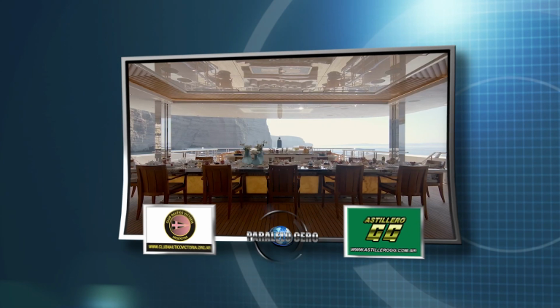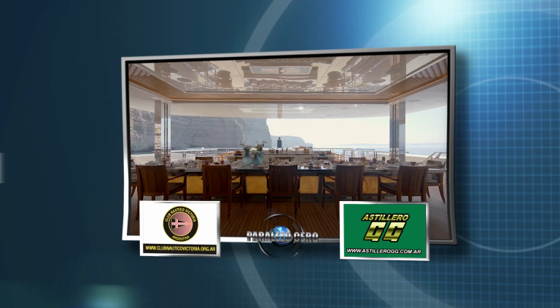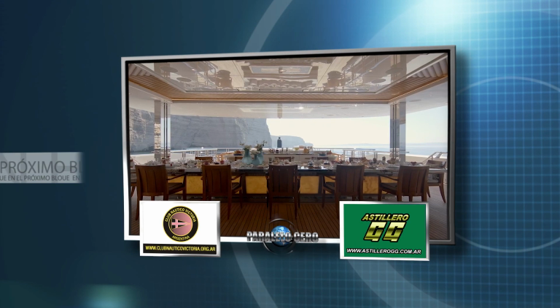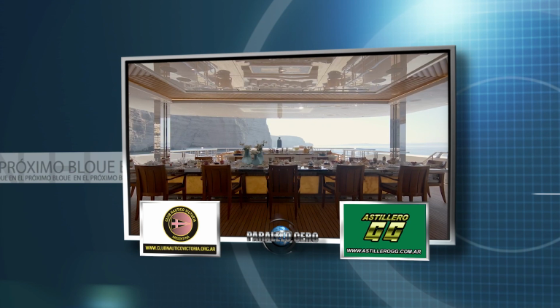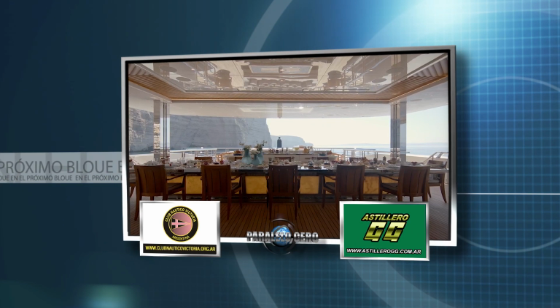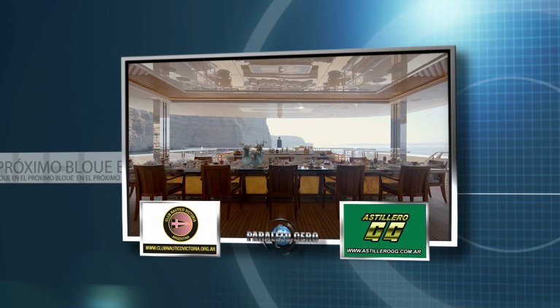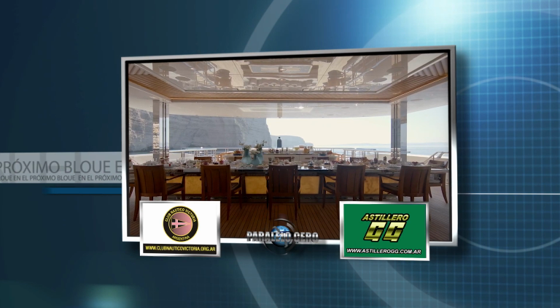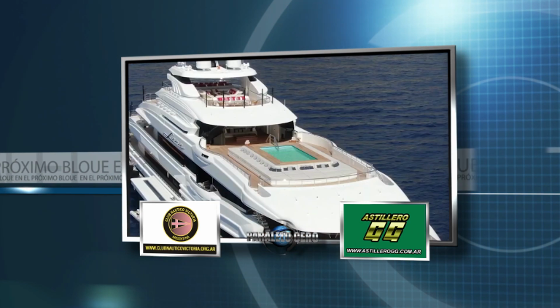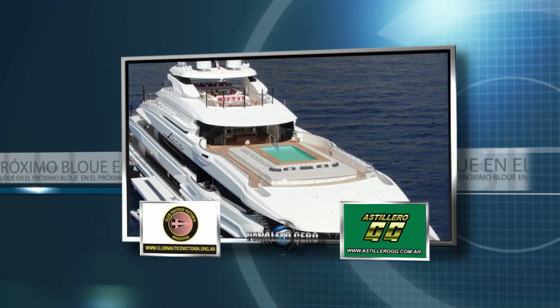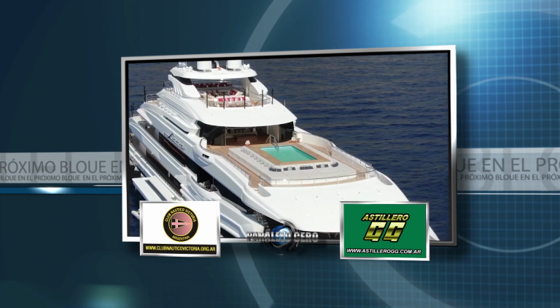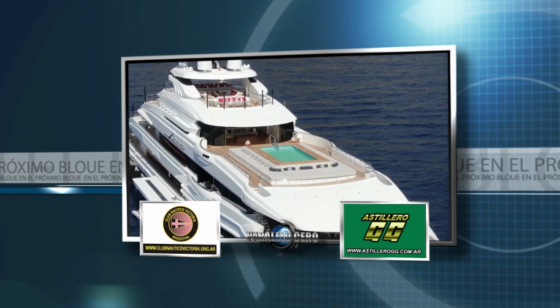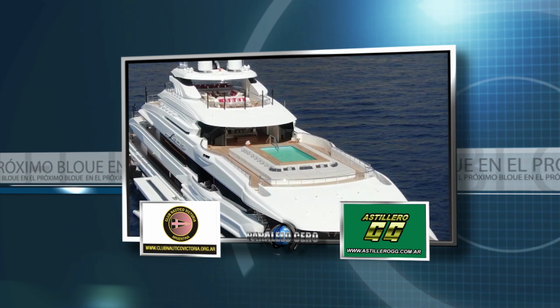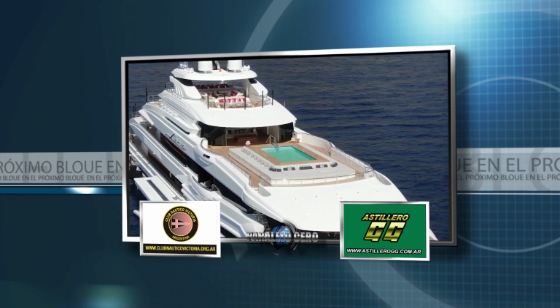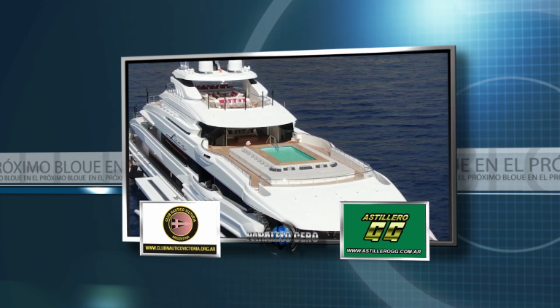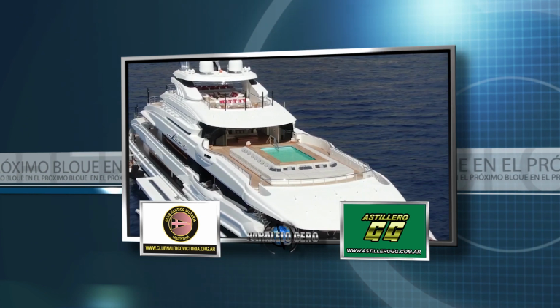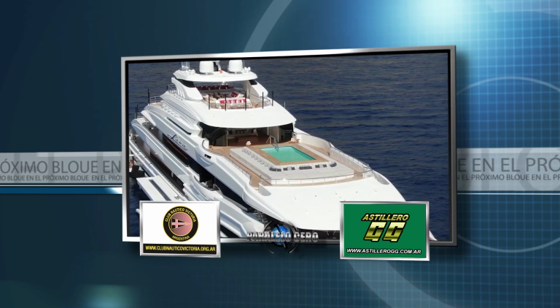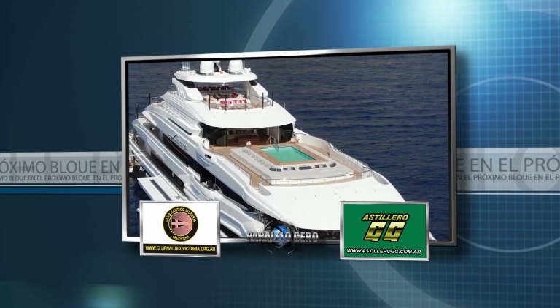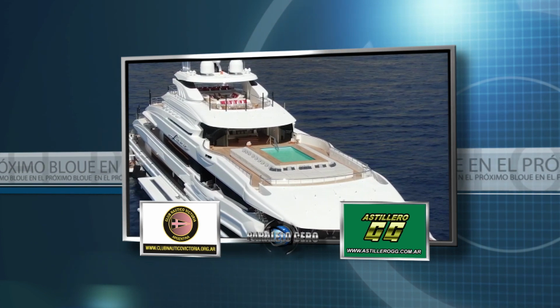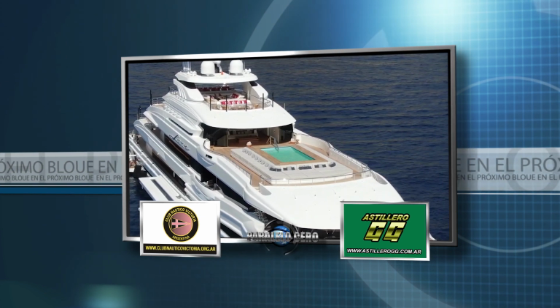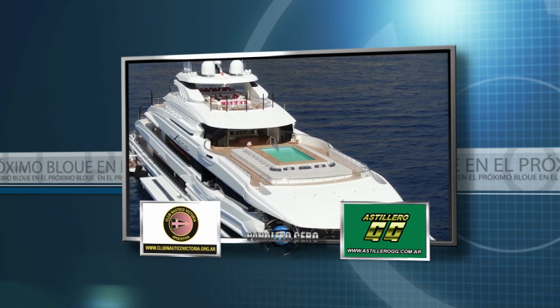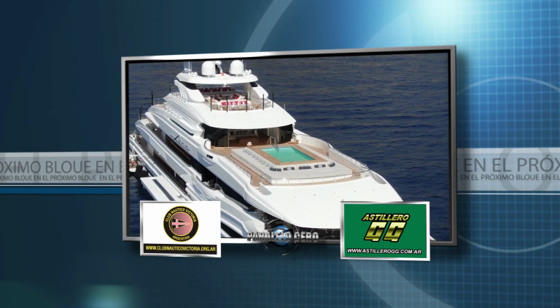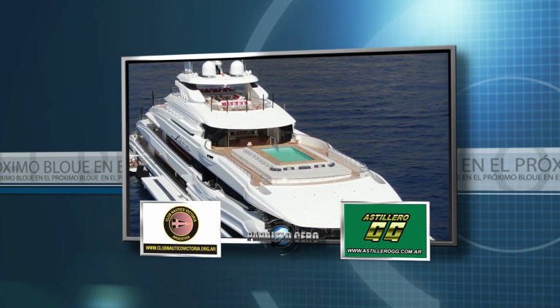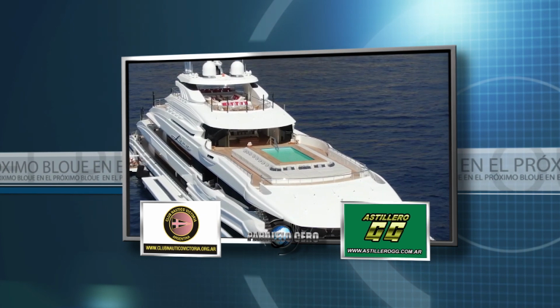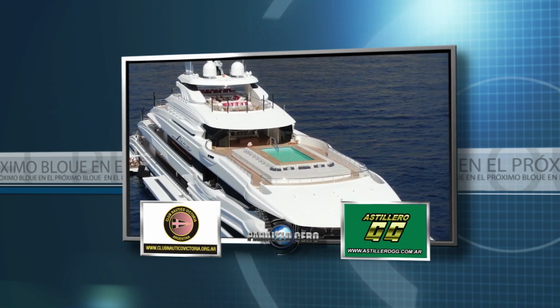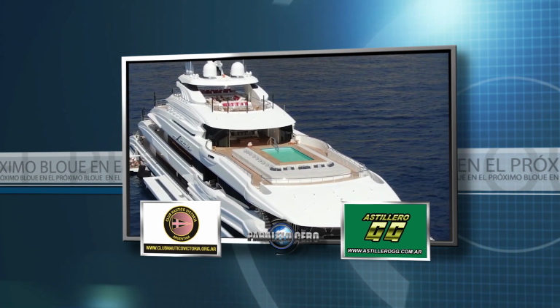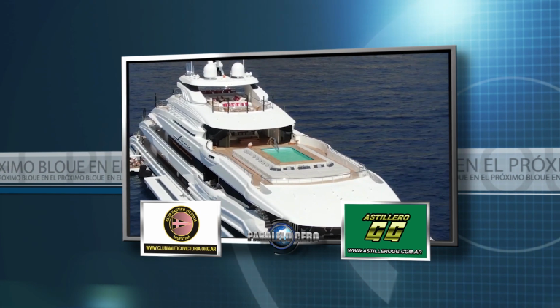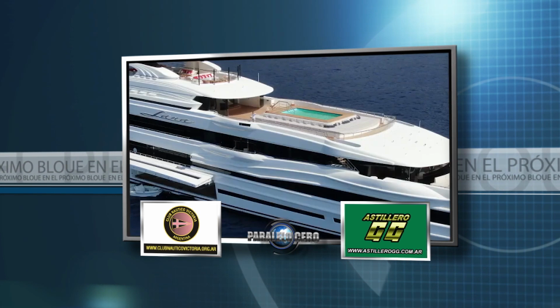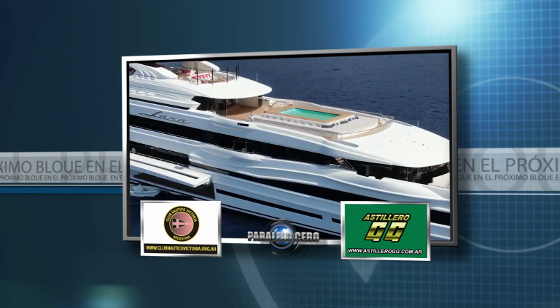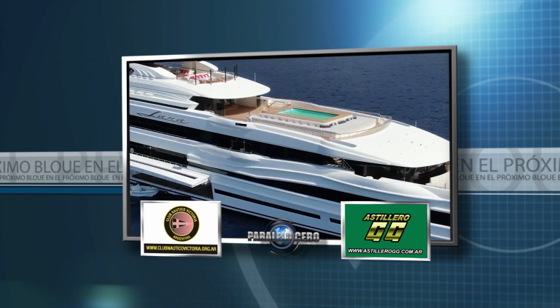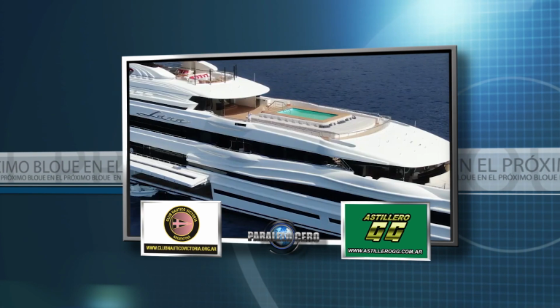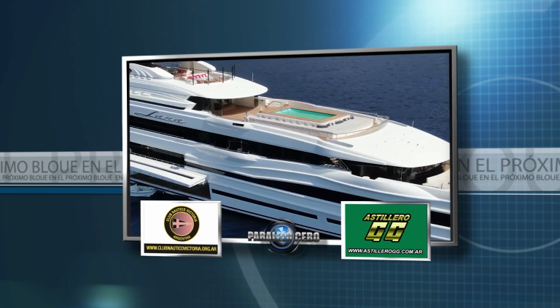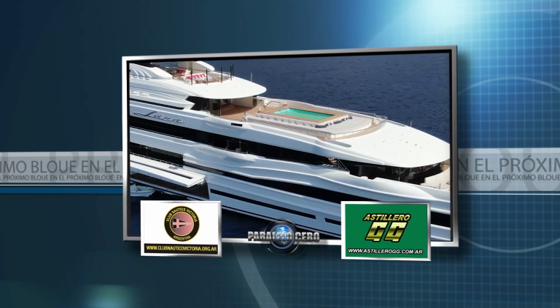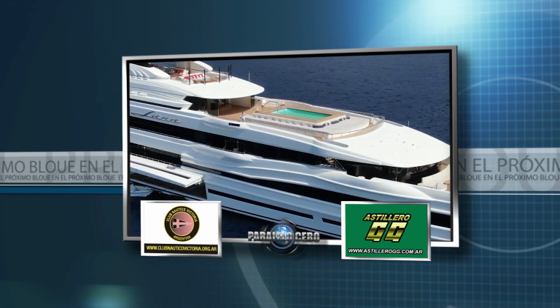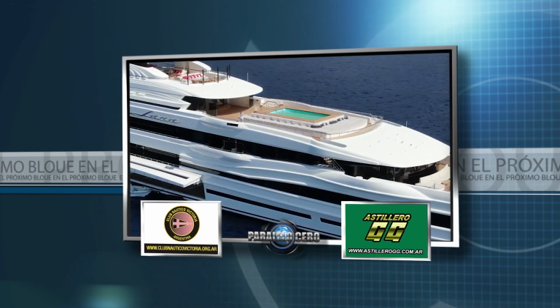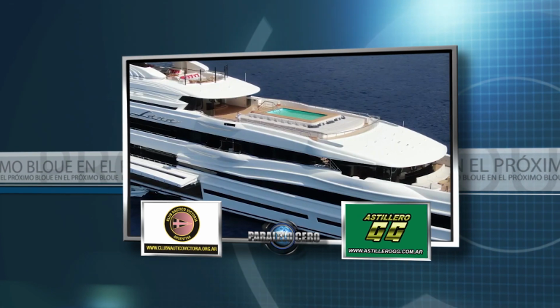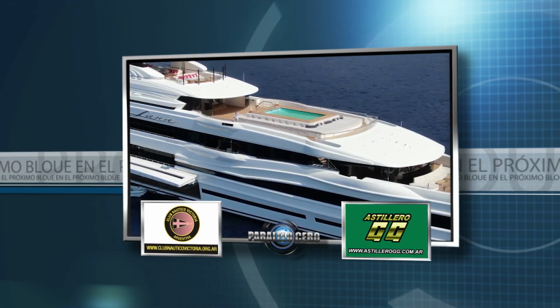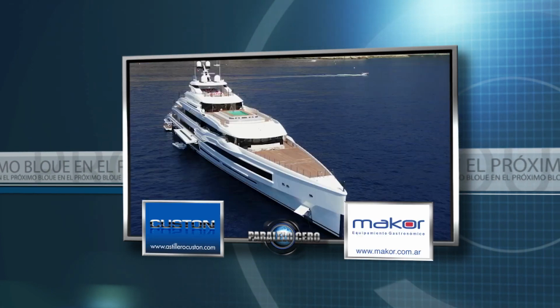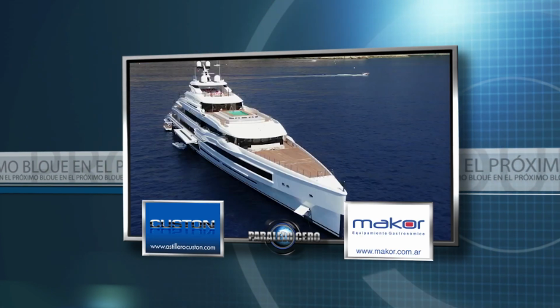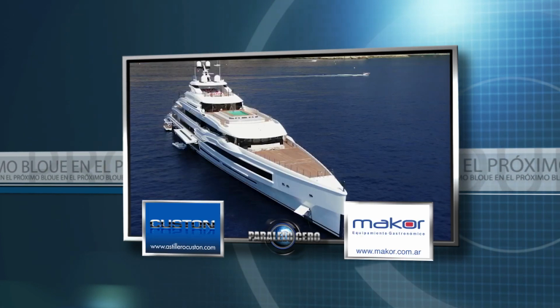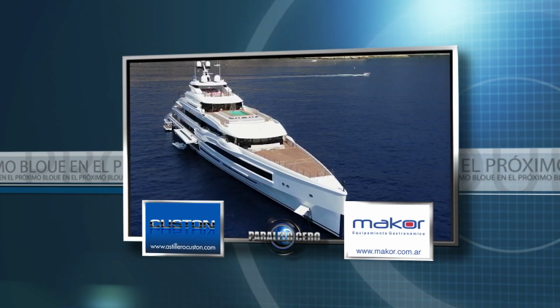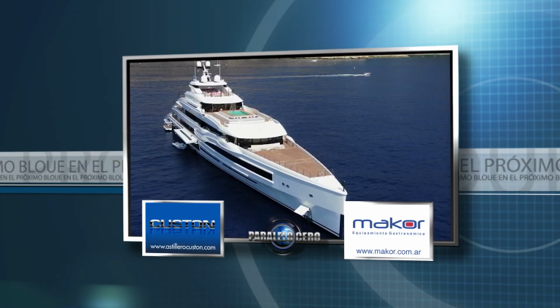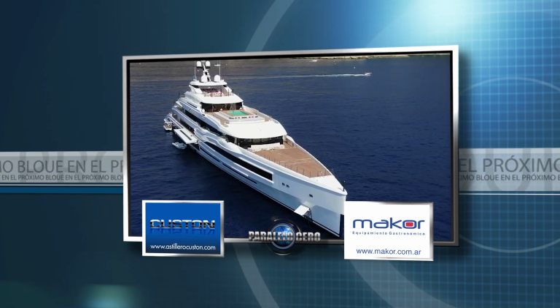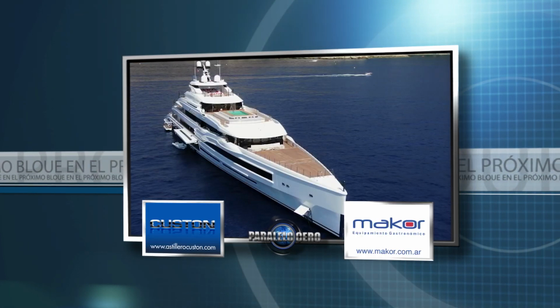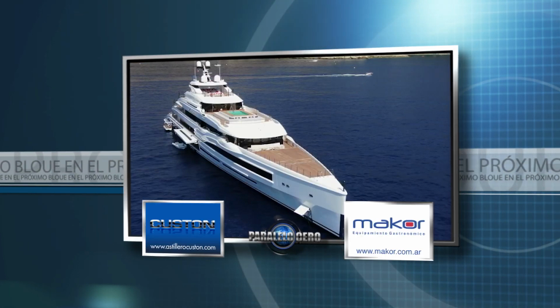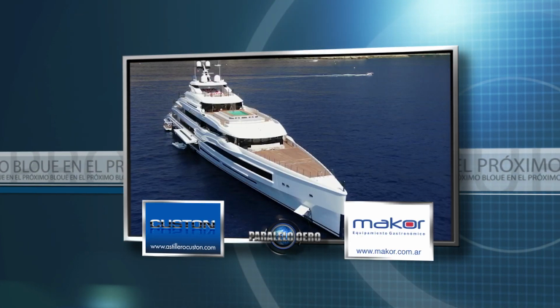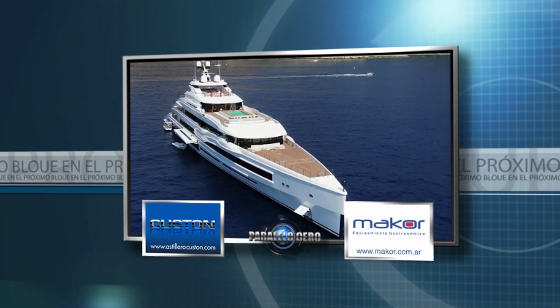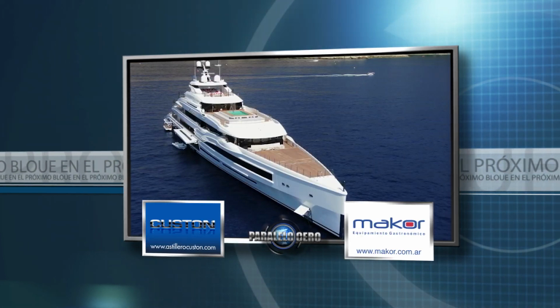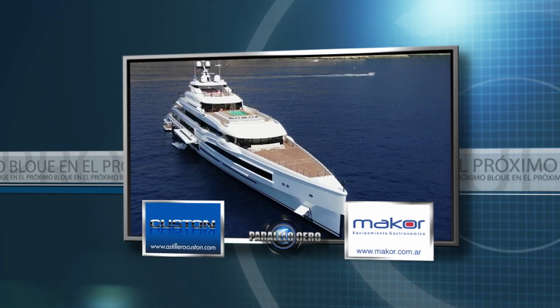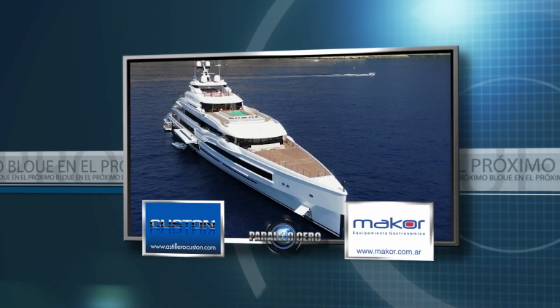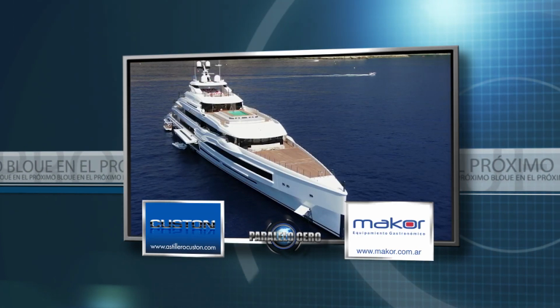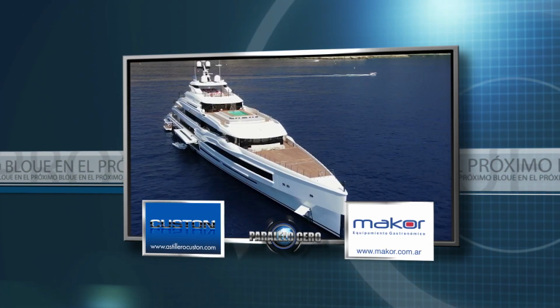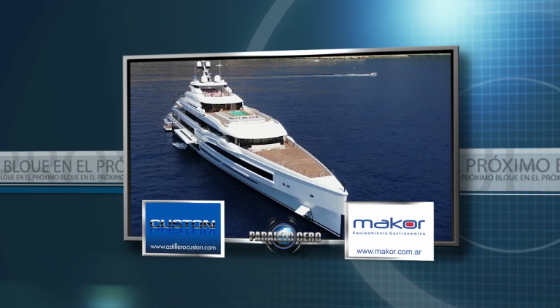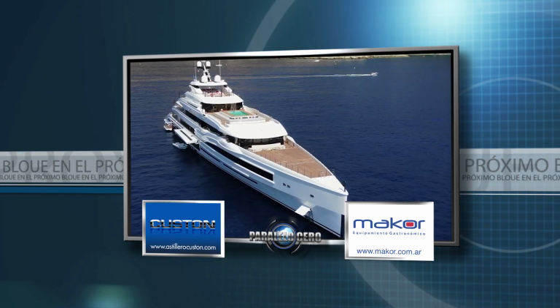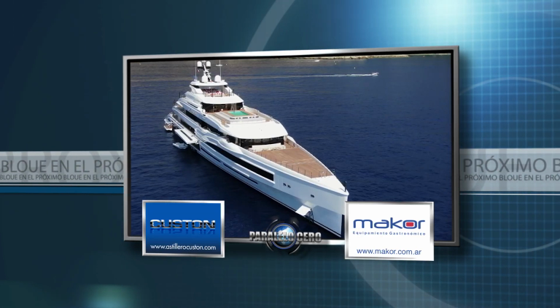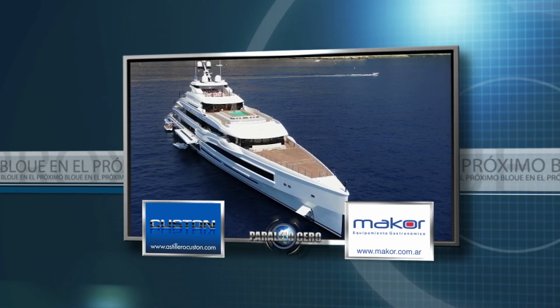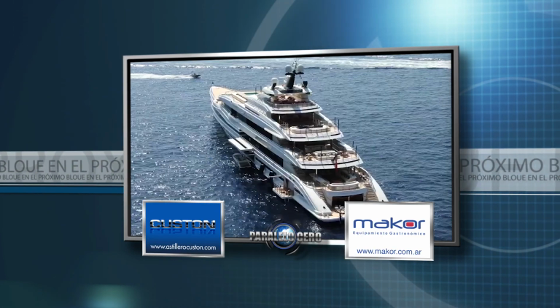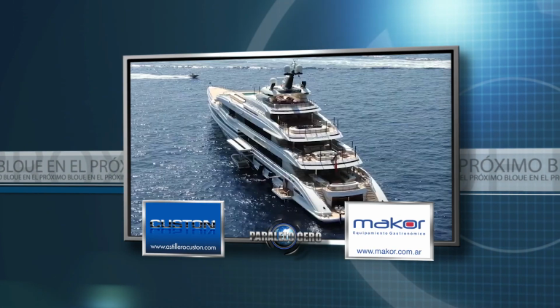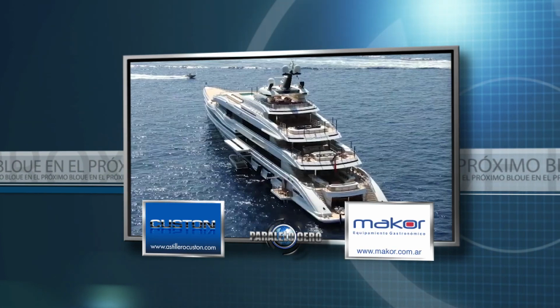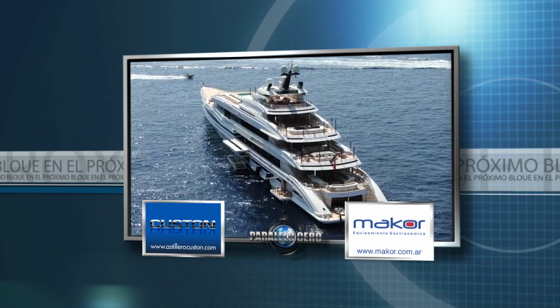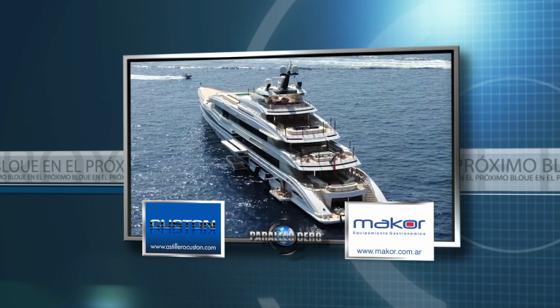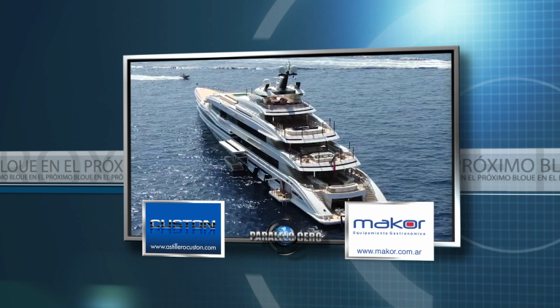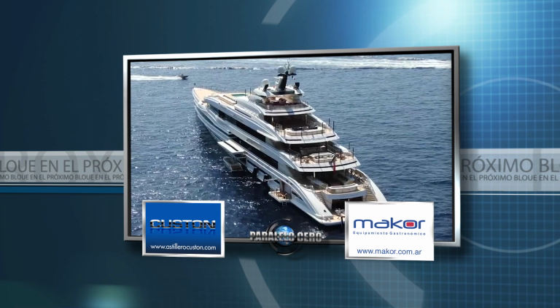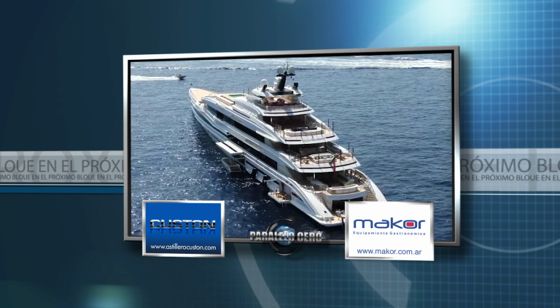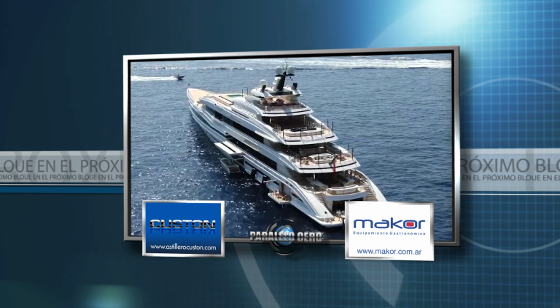En instantes en Paralelo Cero conocemos un gigante de 107 metros de eslora. Ya volvemos.